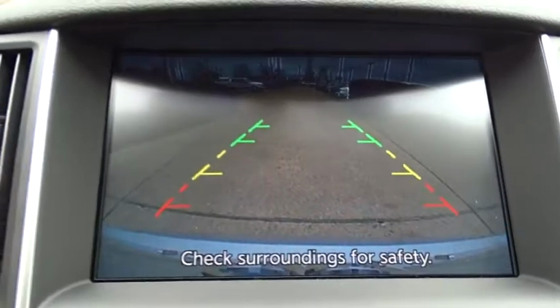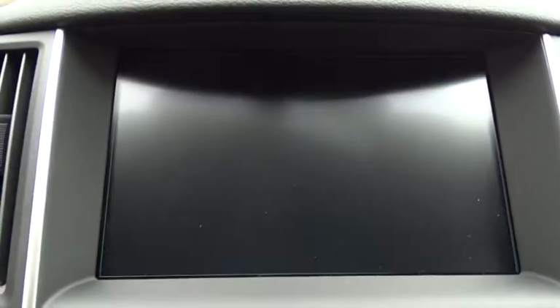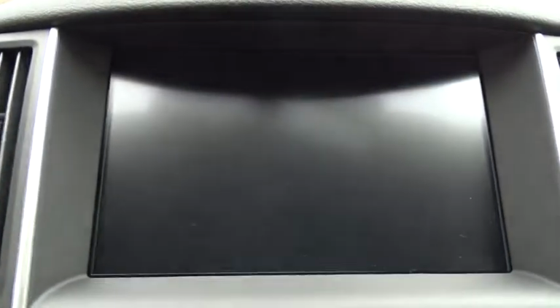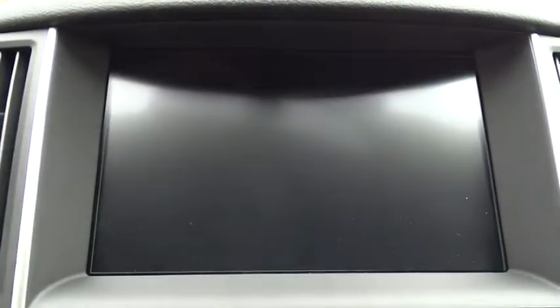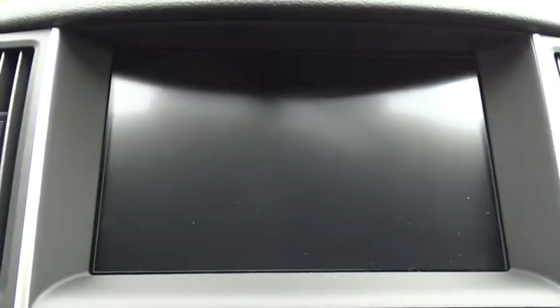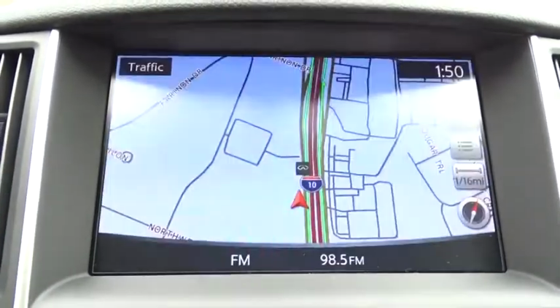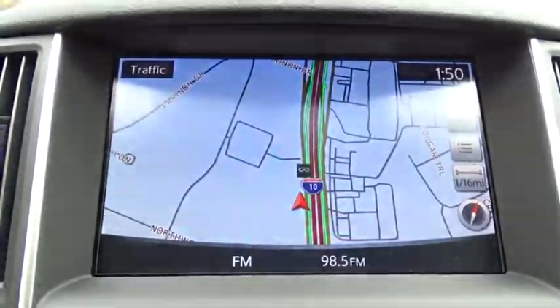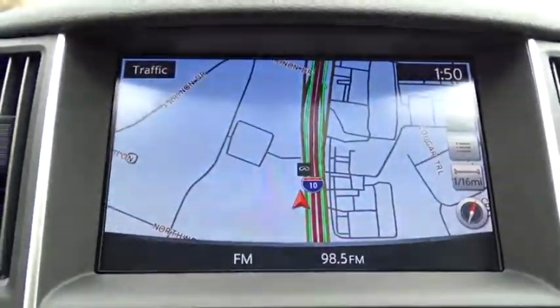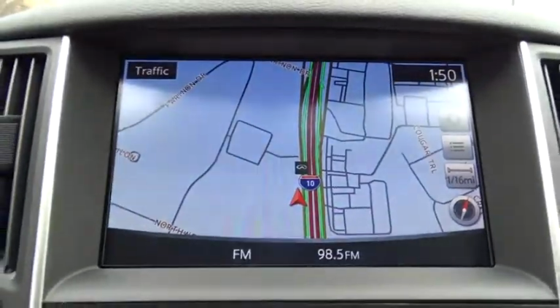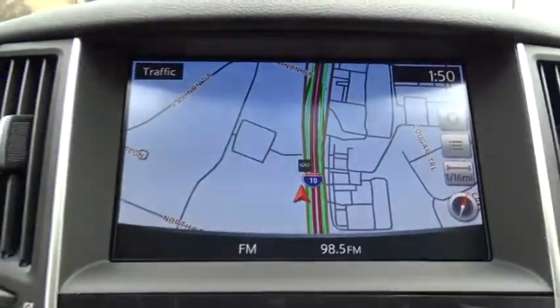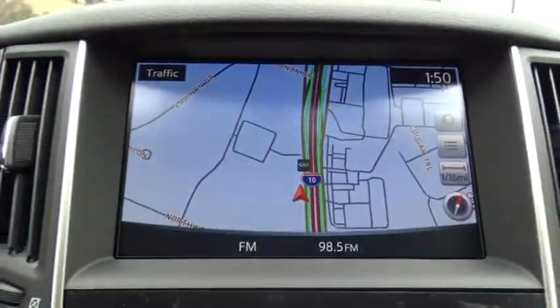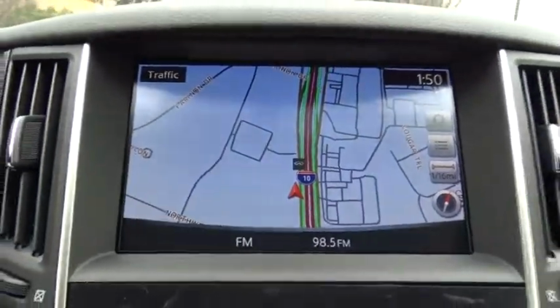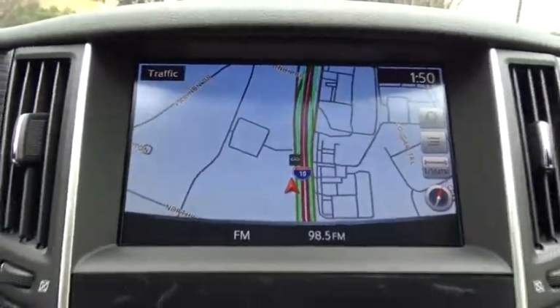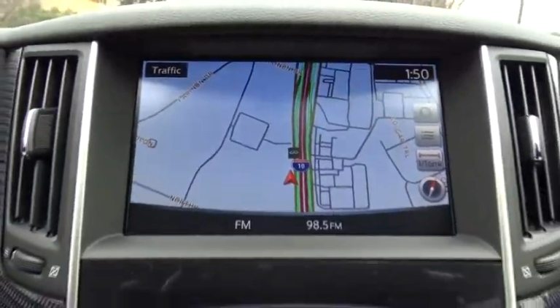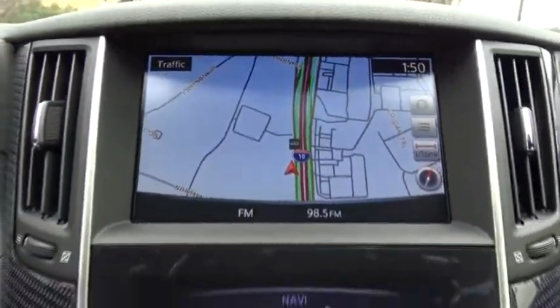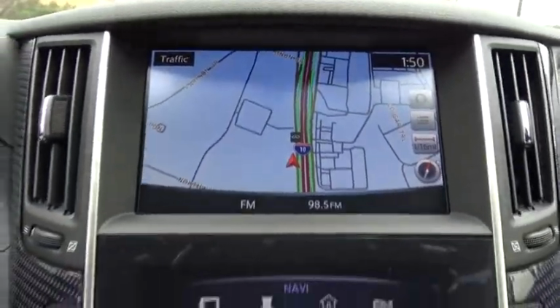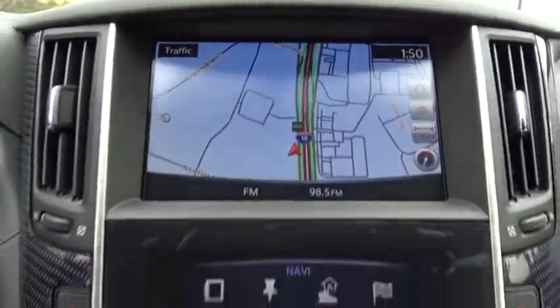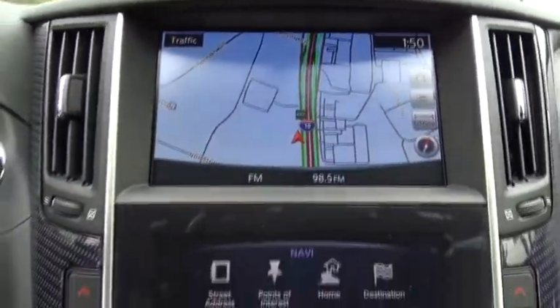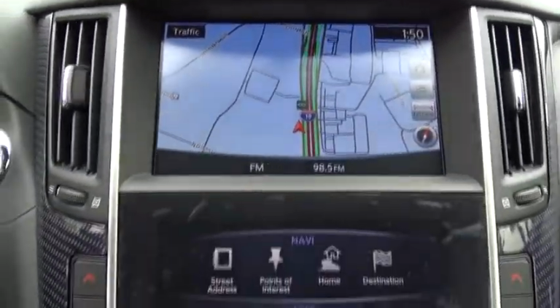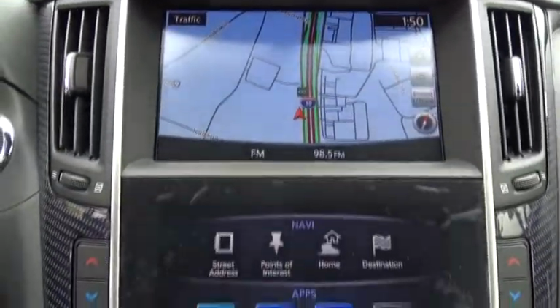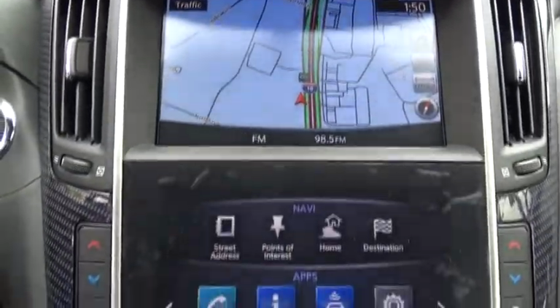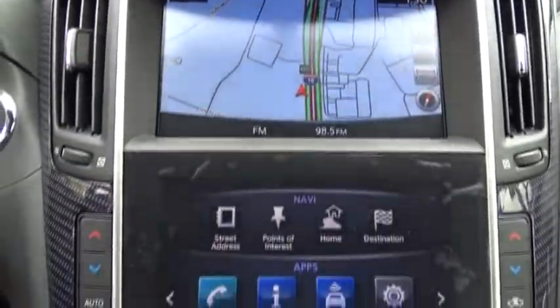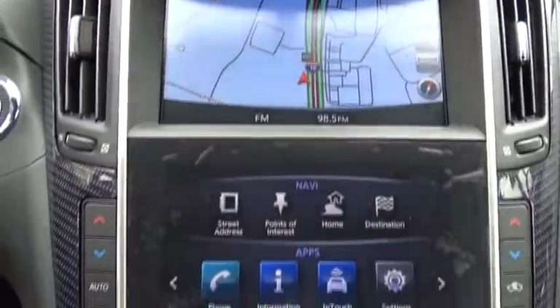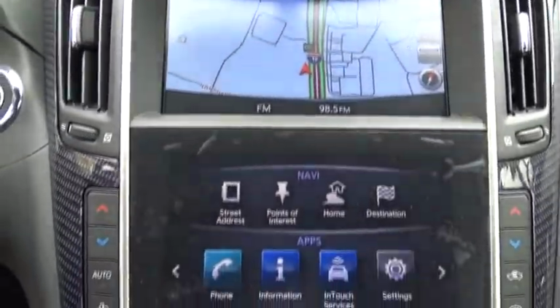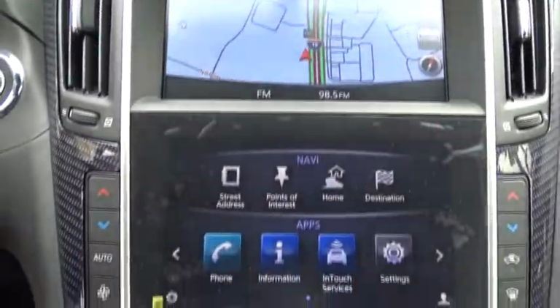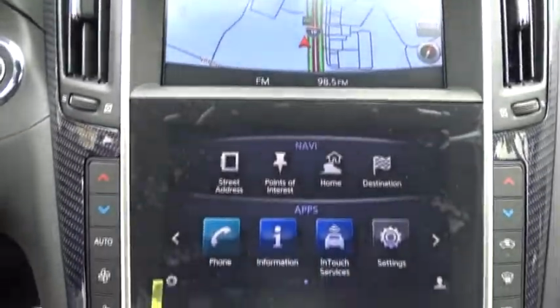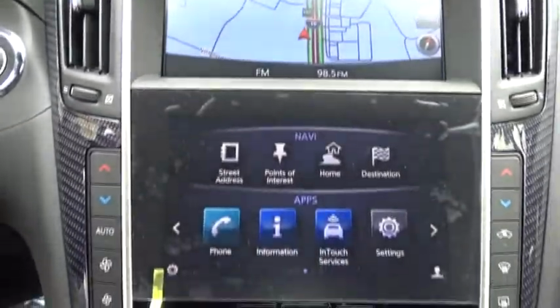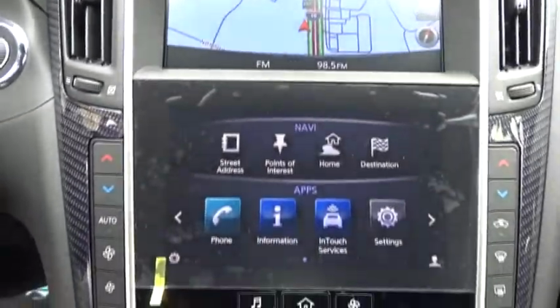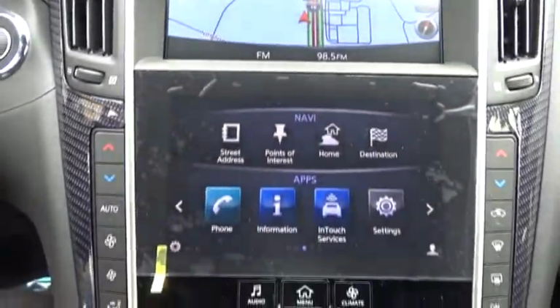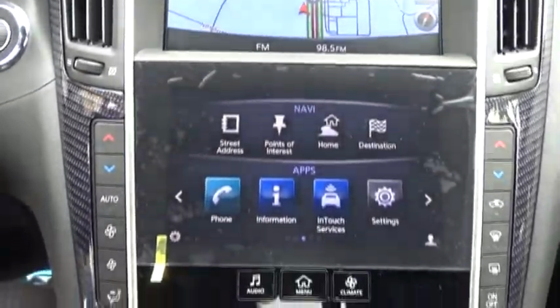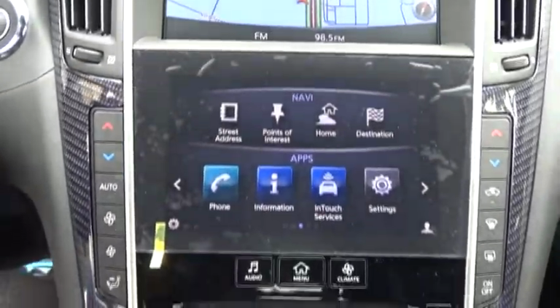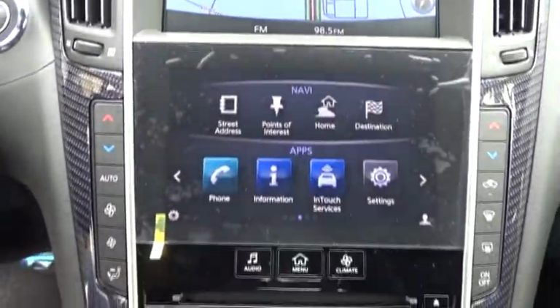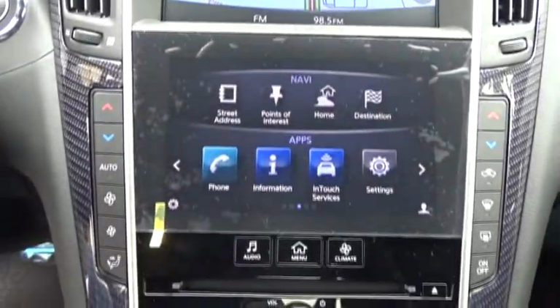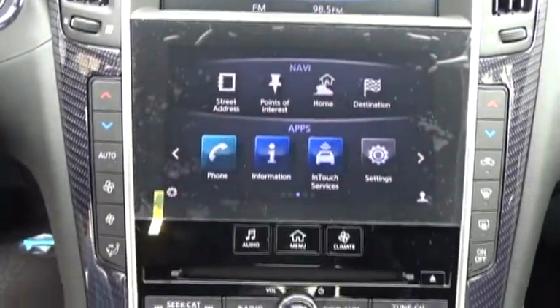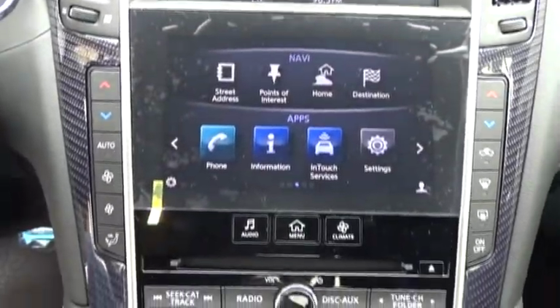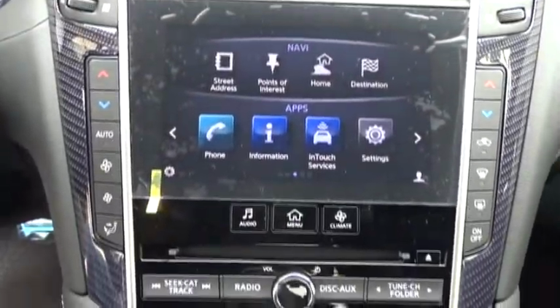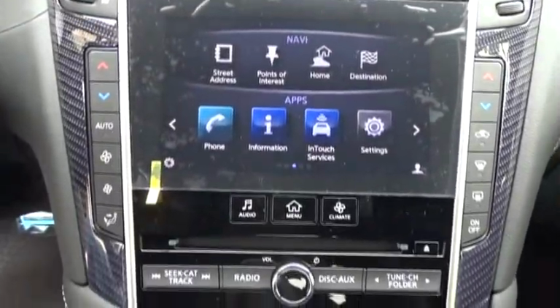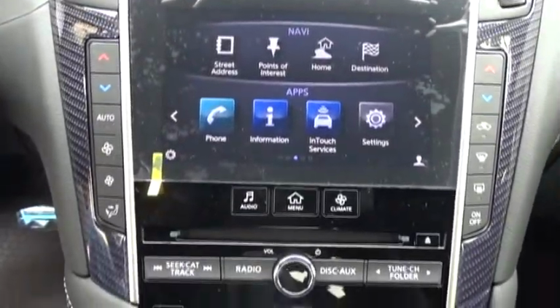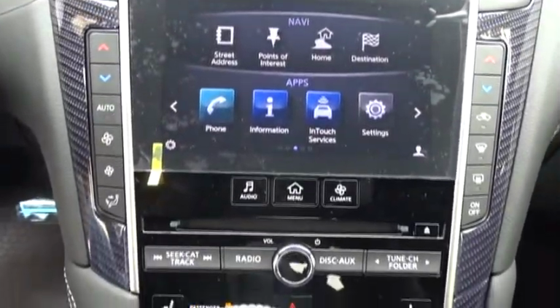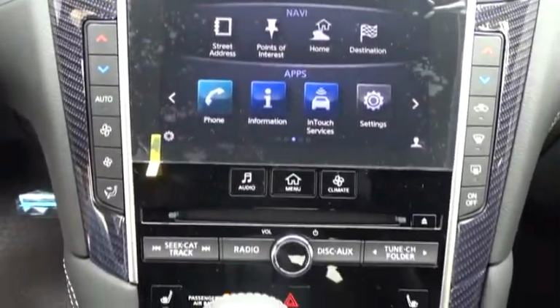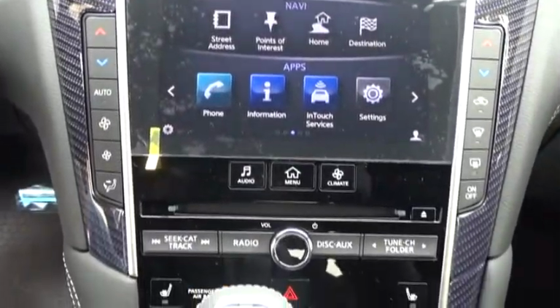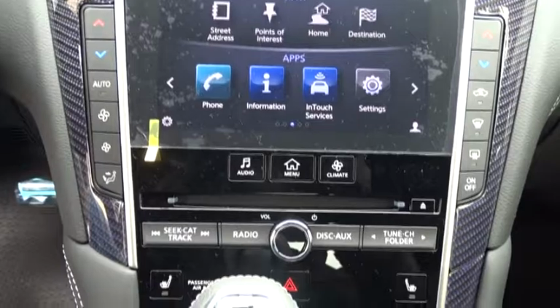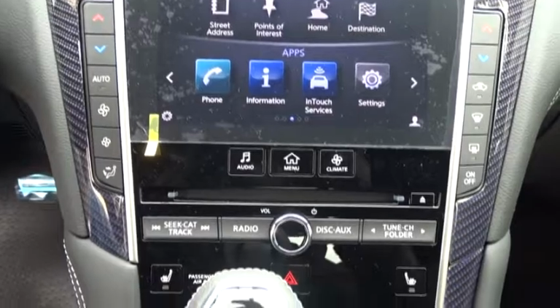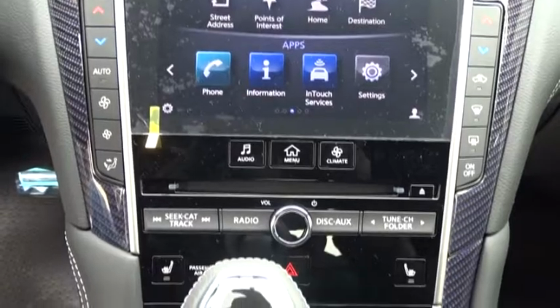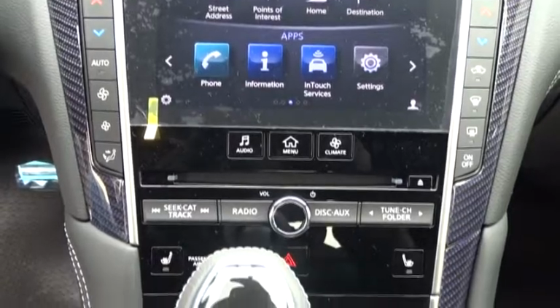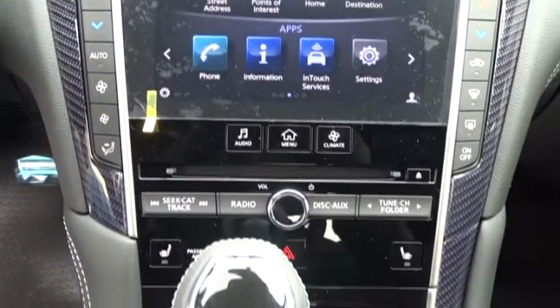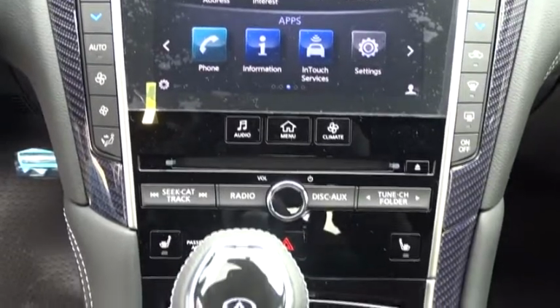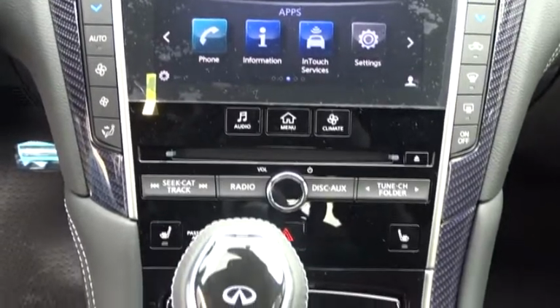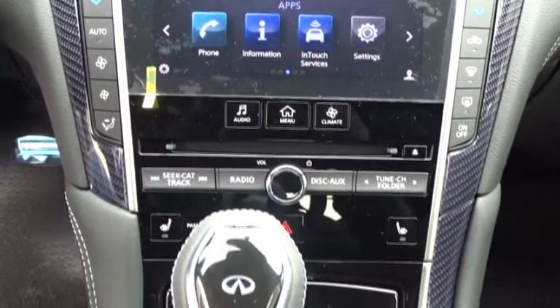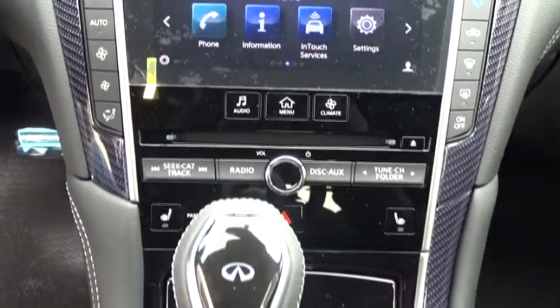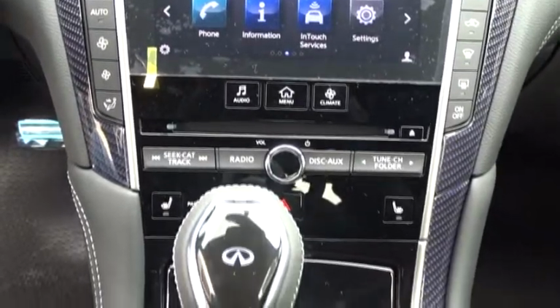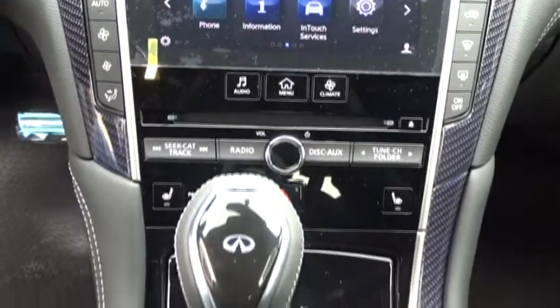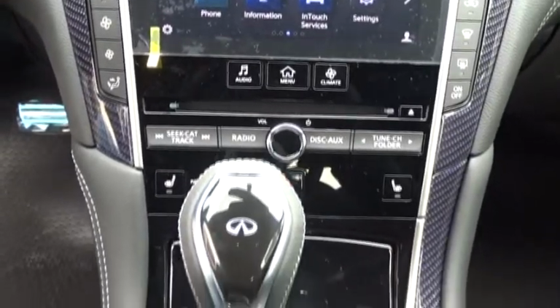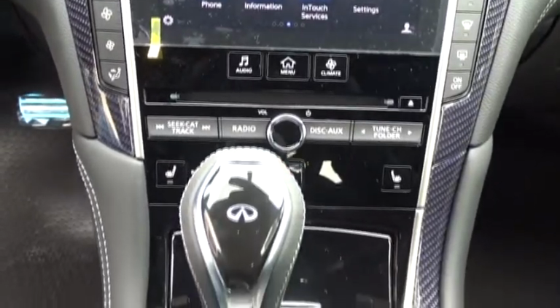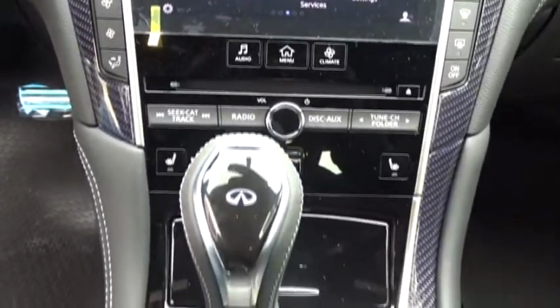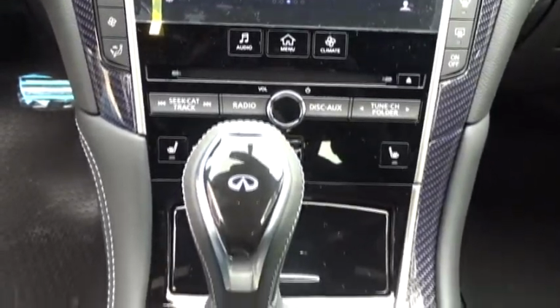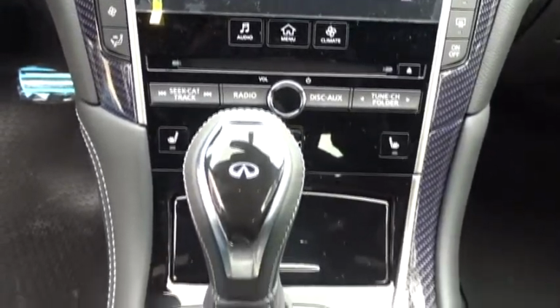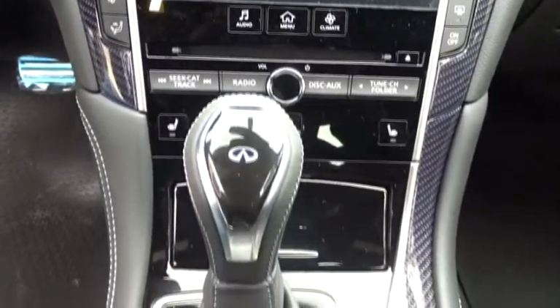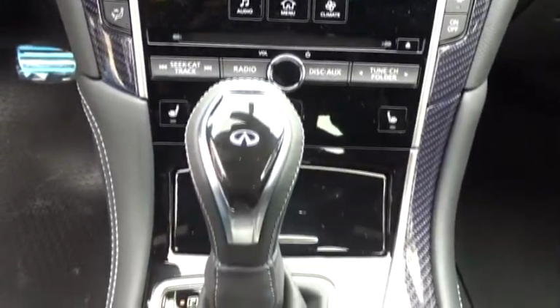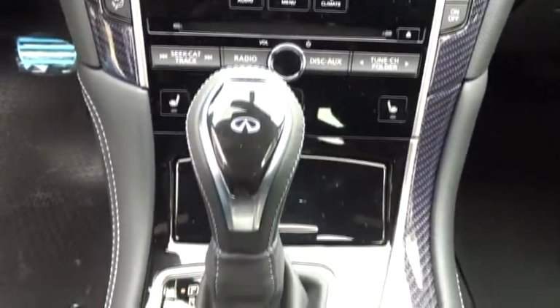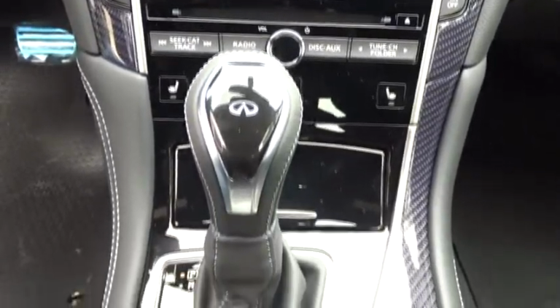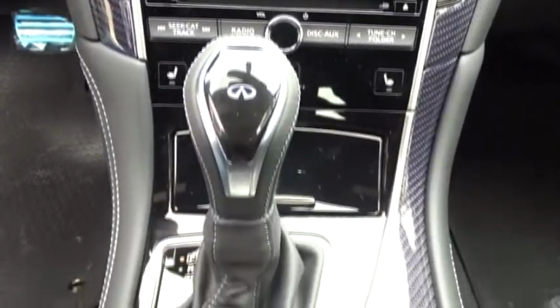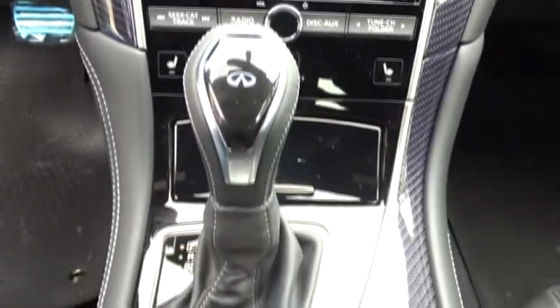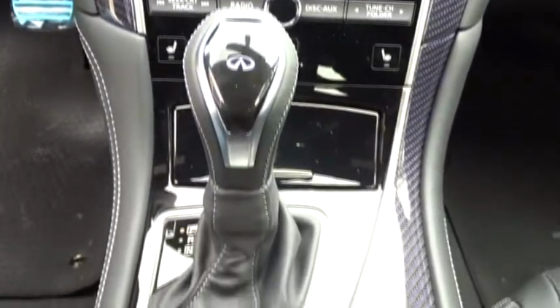Auto-dimming rear-view mirror, floor mats, aluminum wheels, four-wheel disc brakes, cruise control, universal garage door opener.